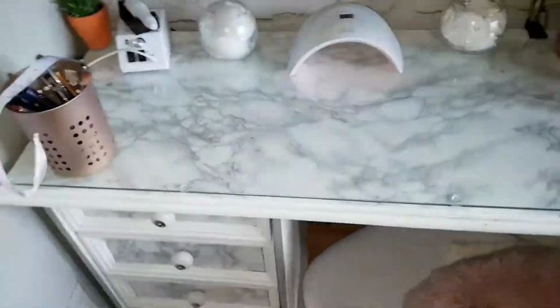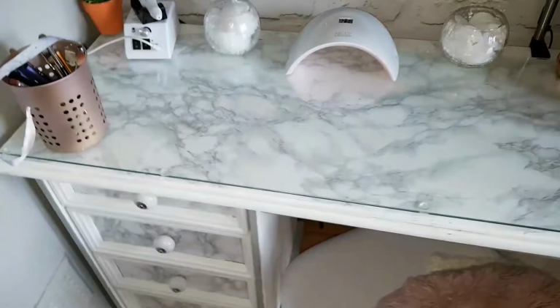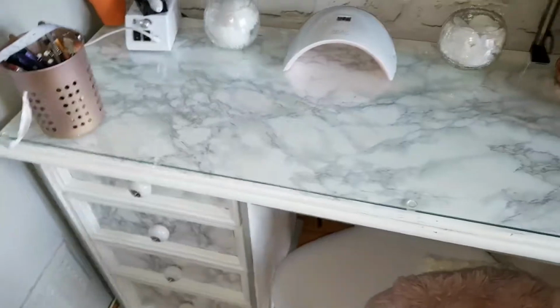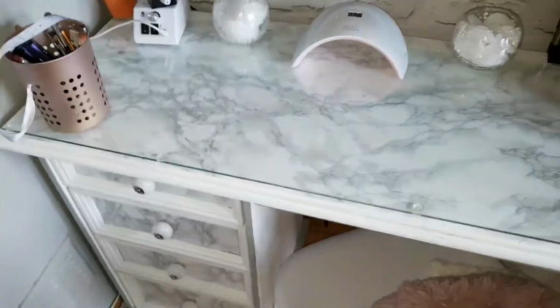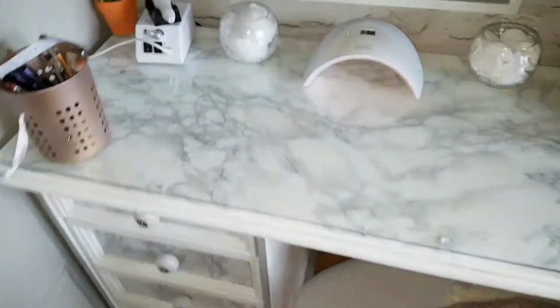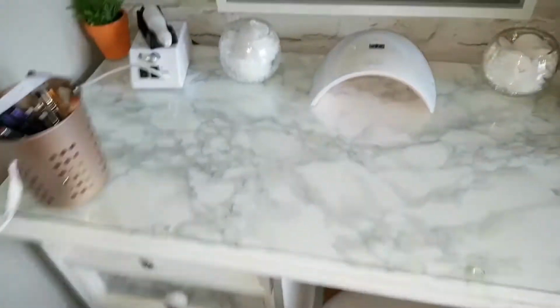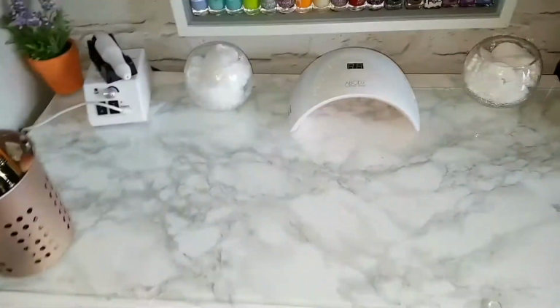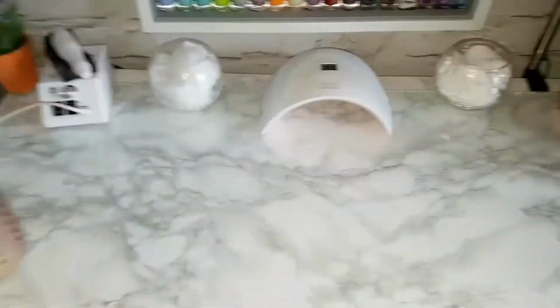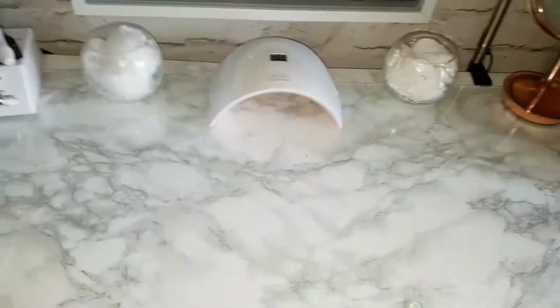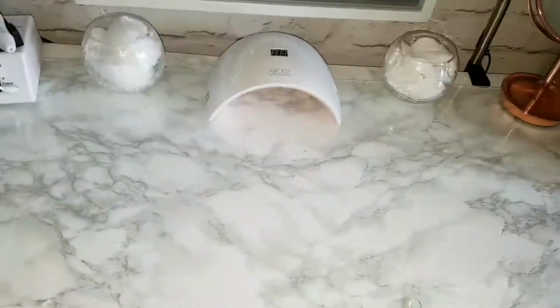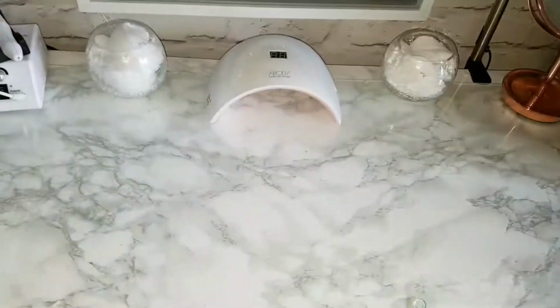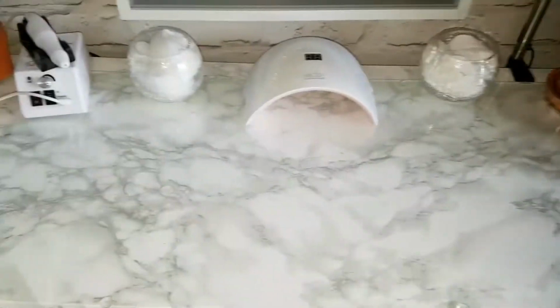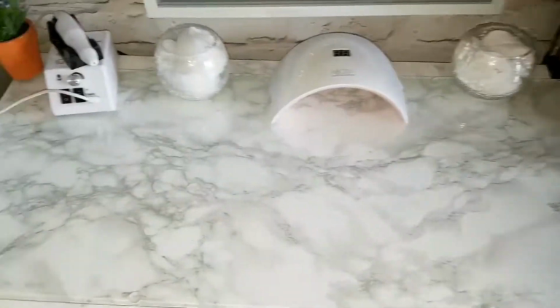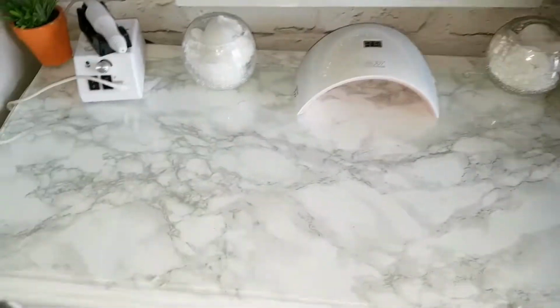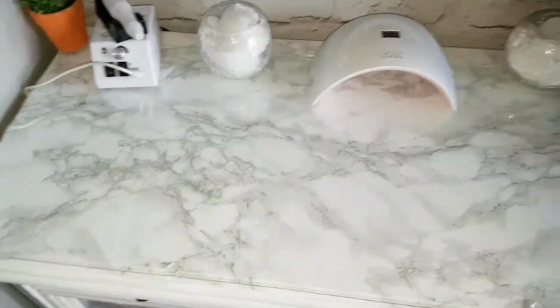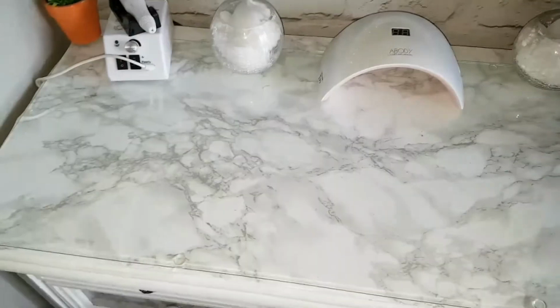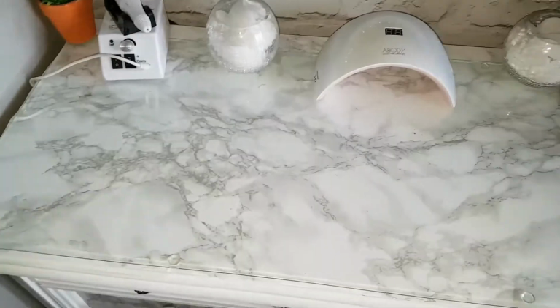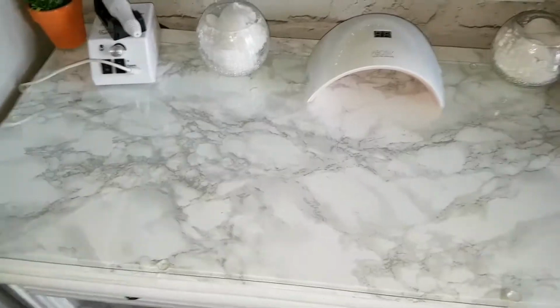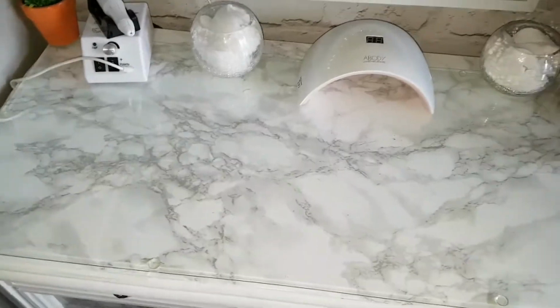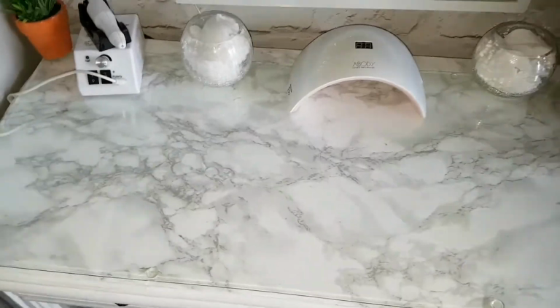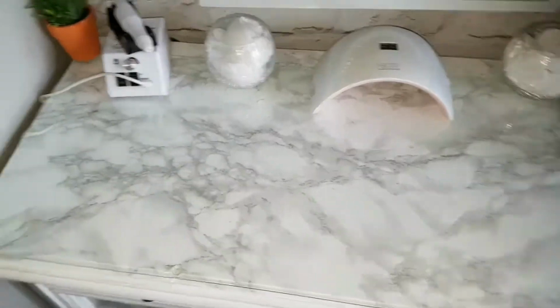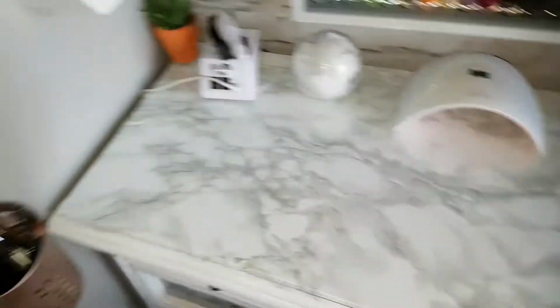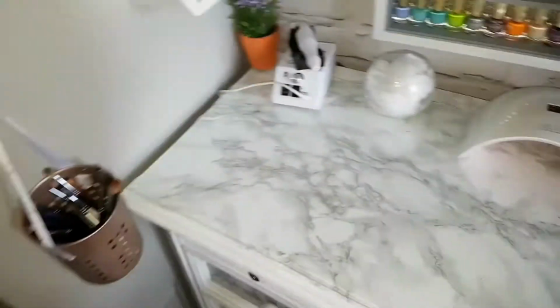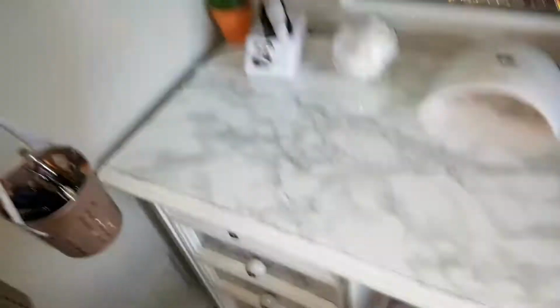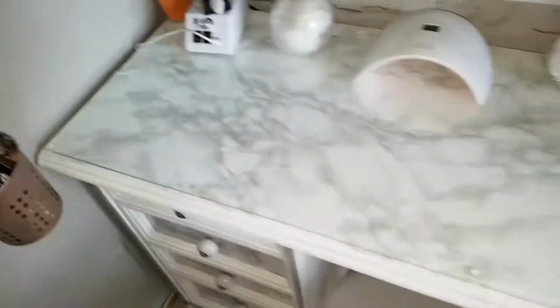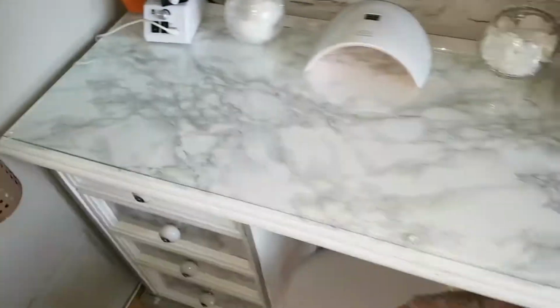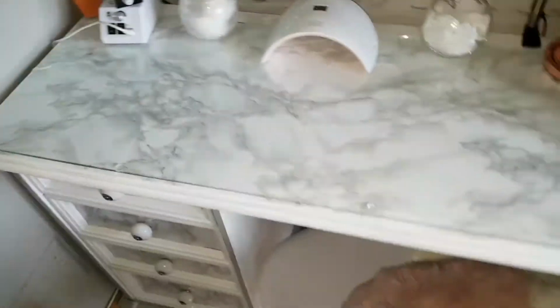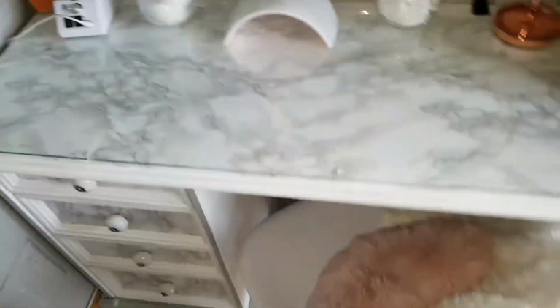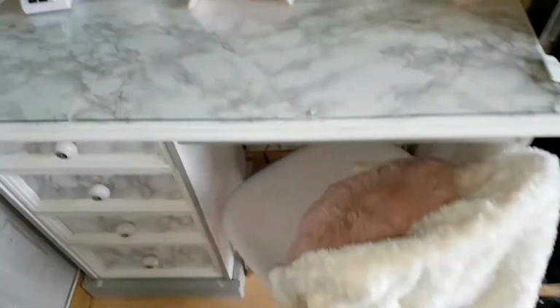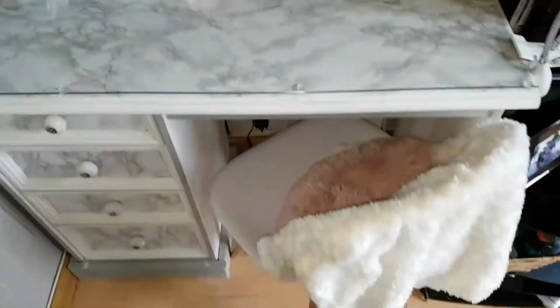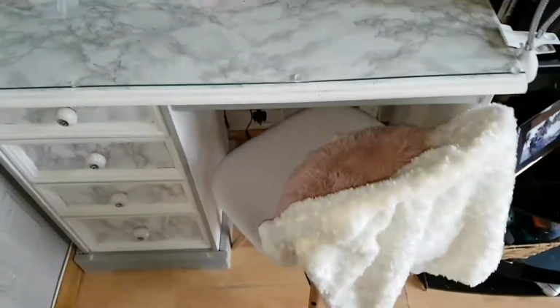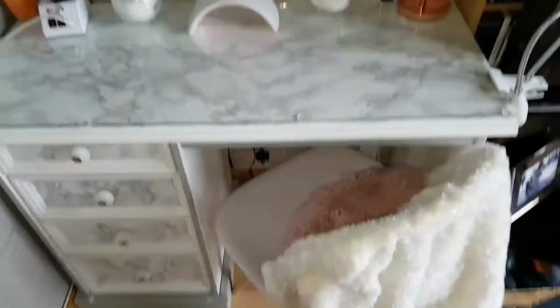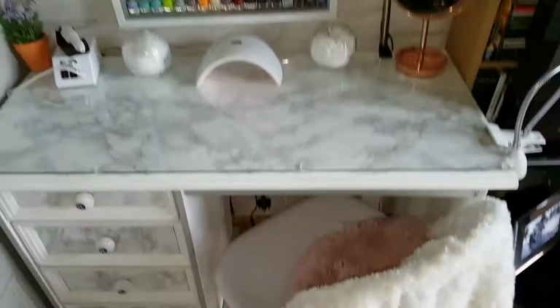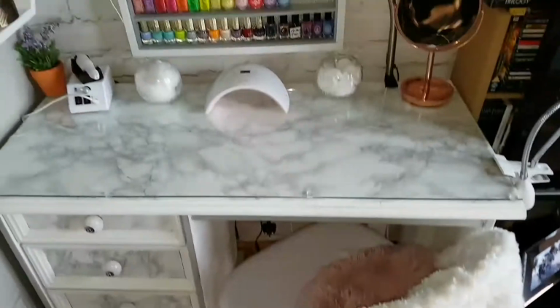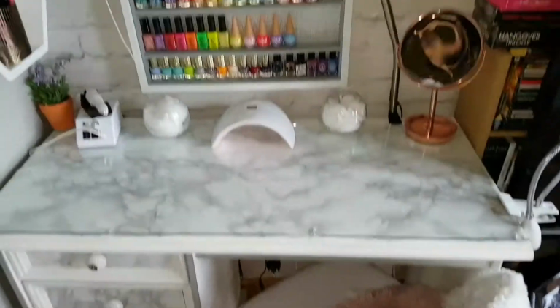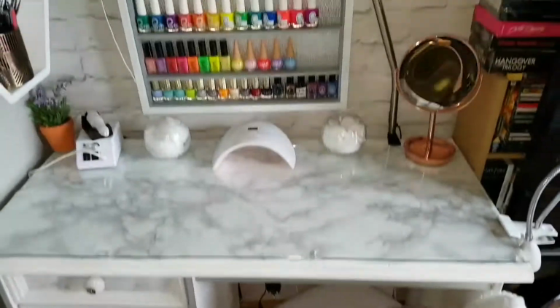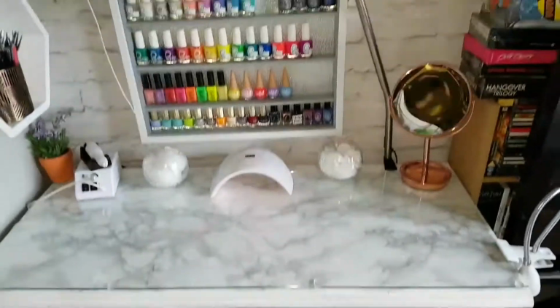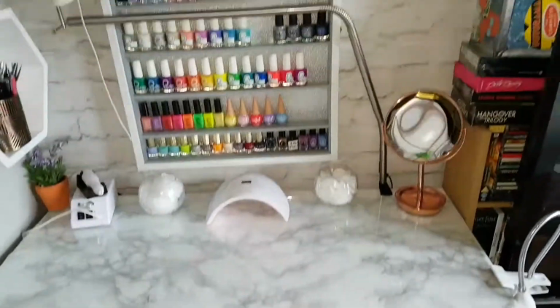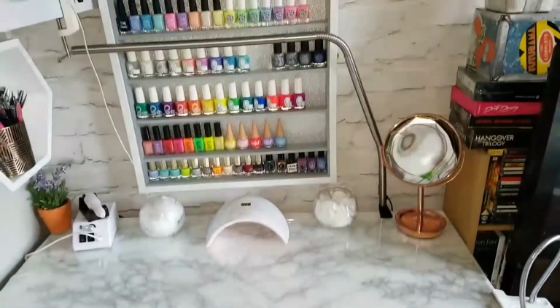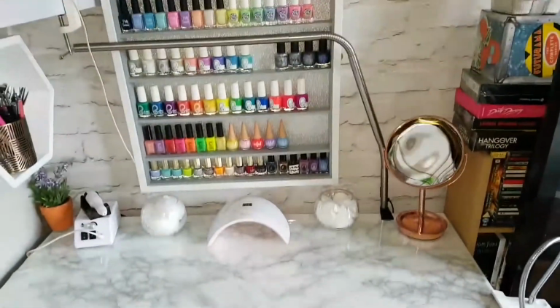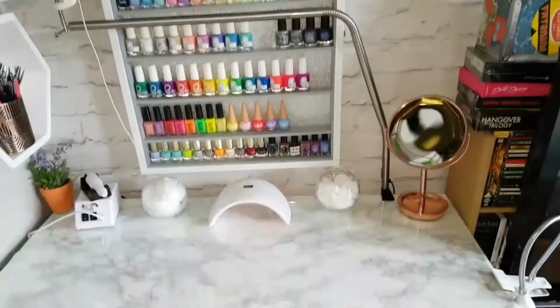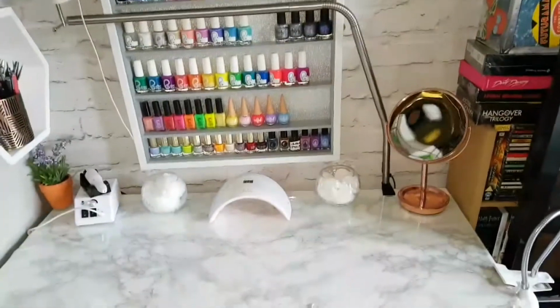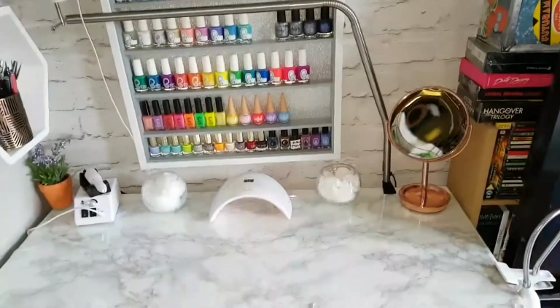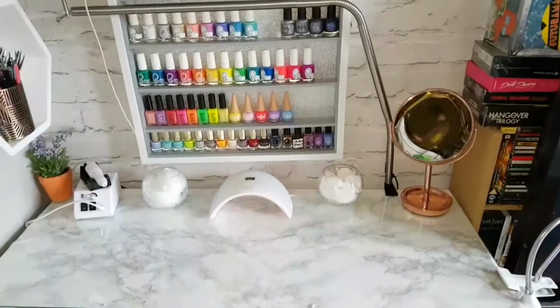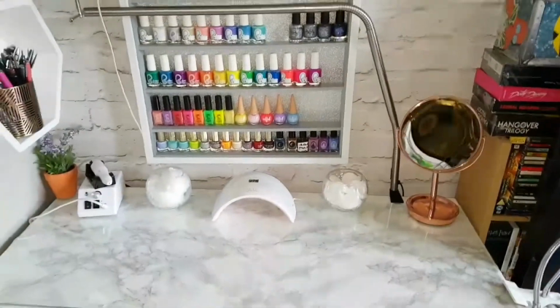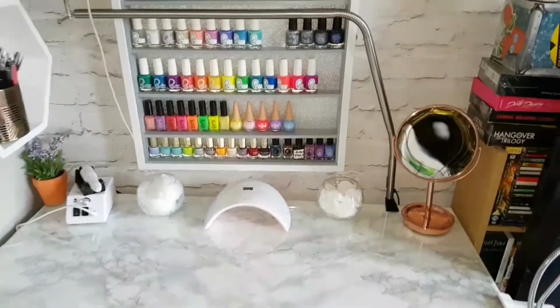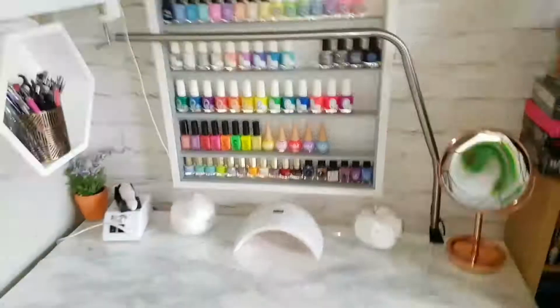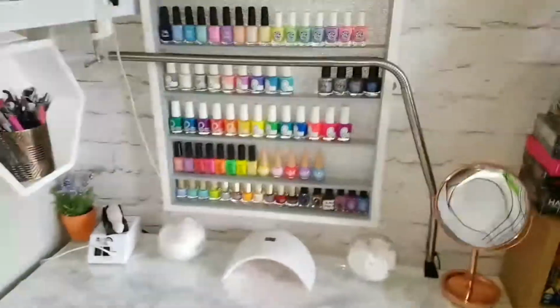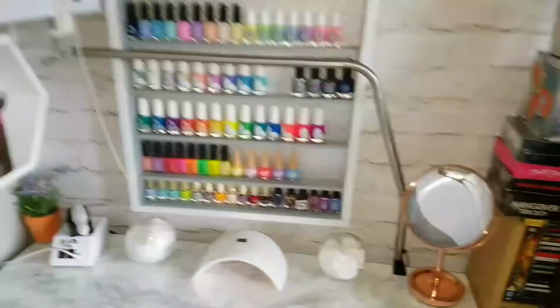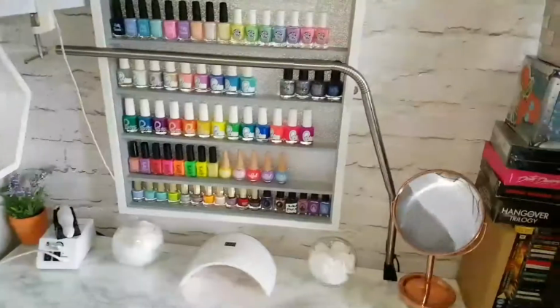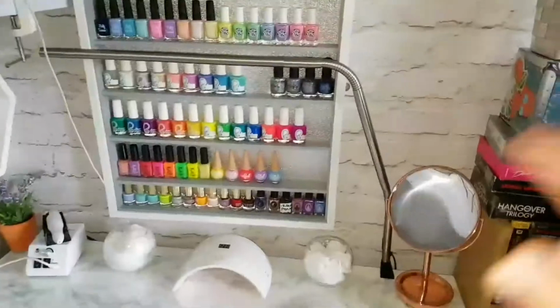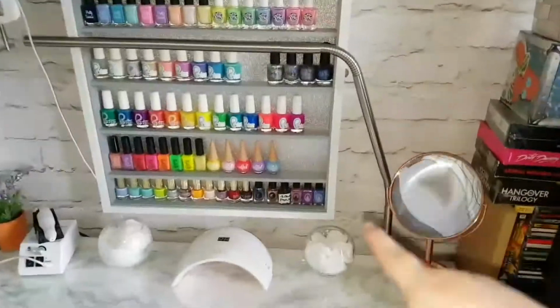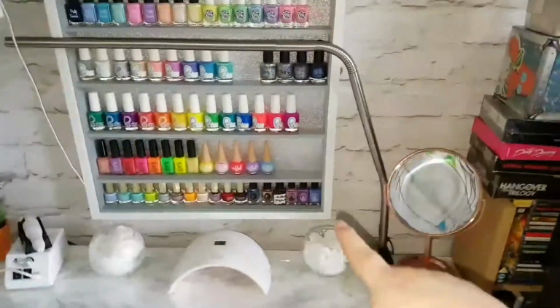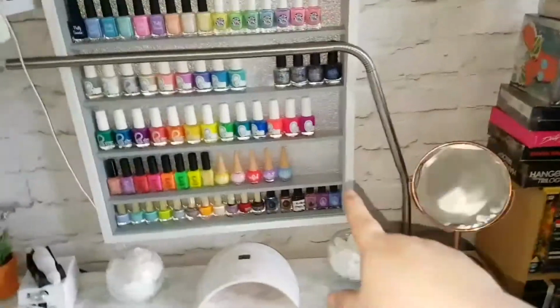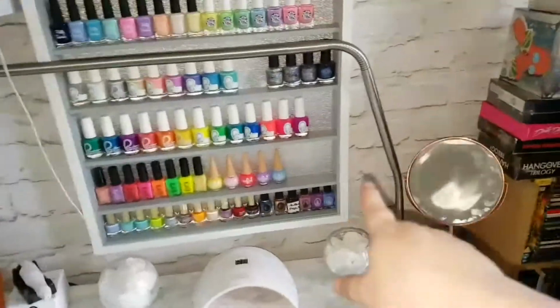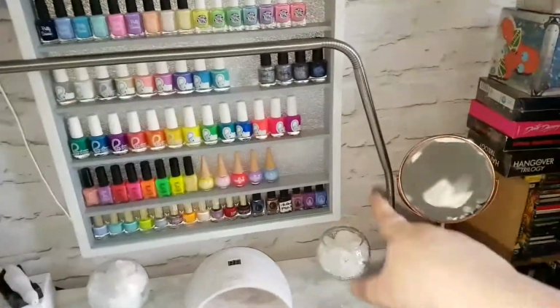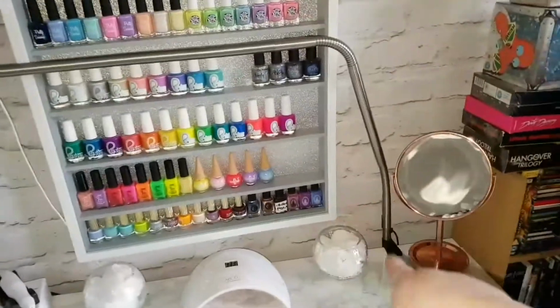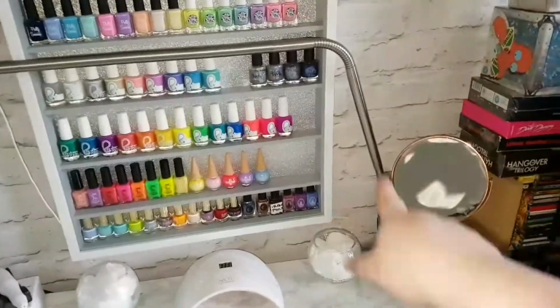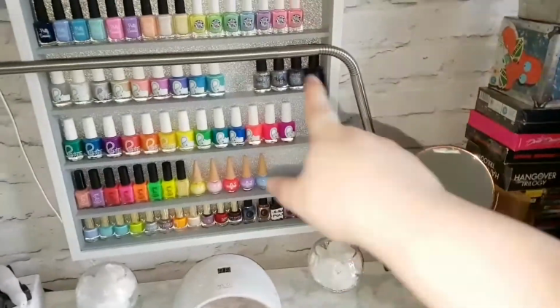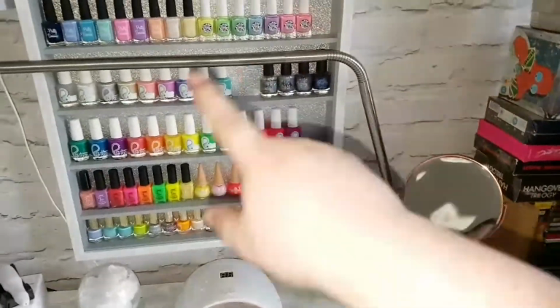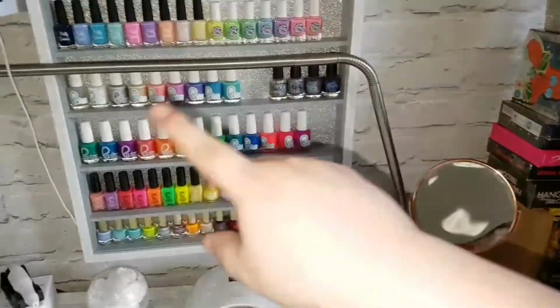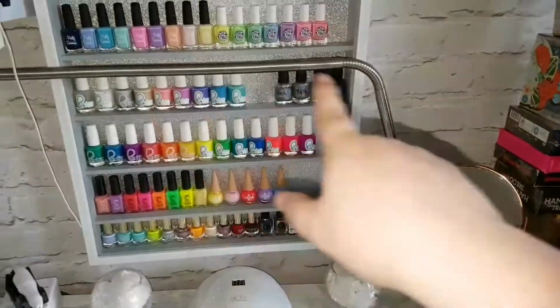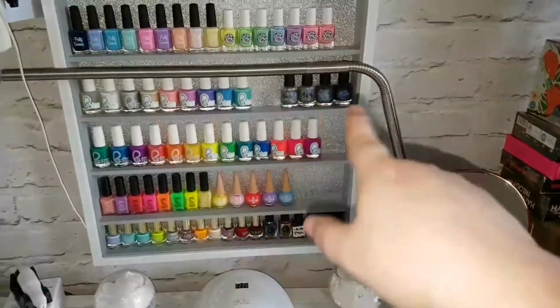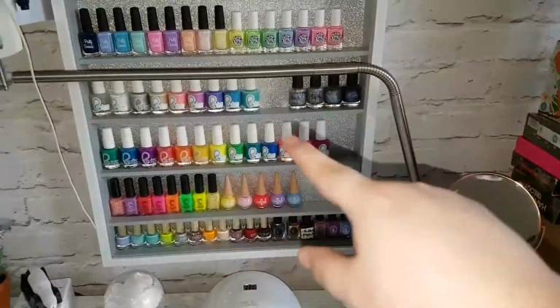The bottom drawer is just basically junk. And yeah, that's everything for my desk area.